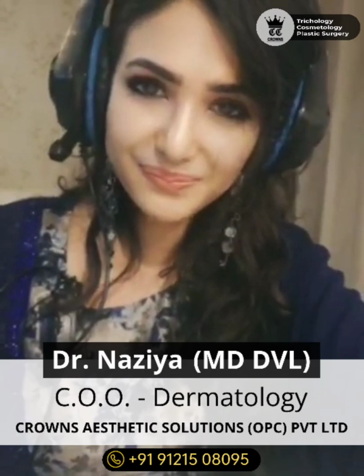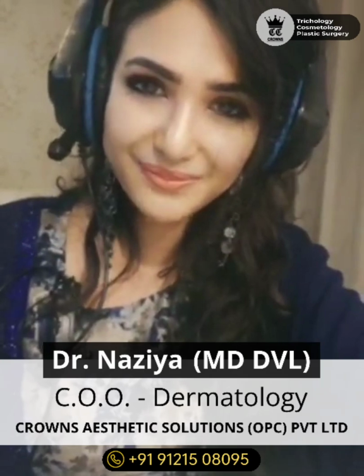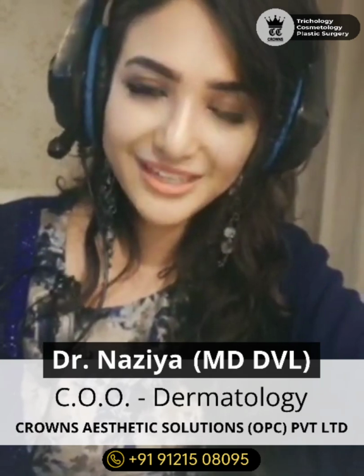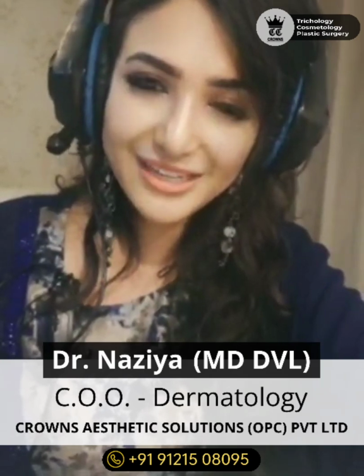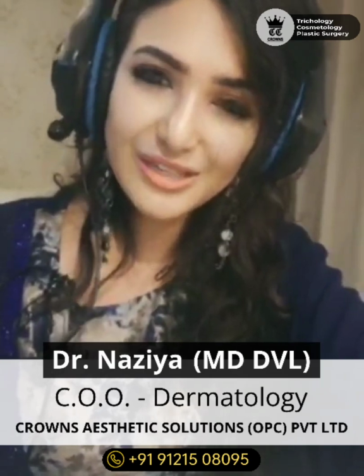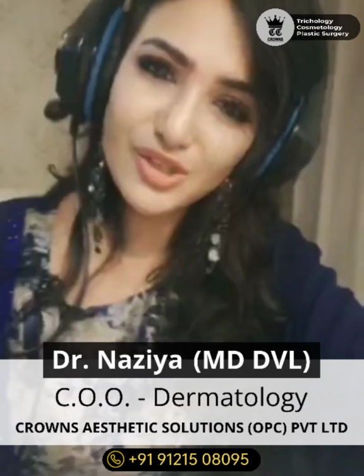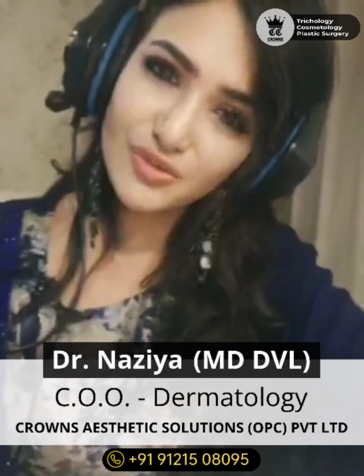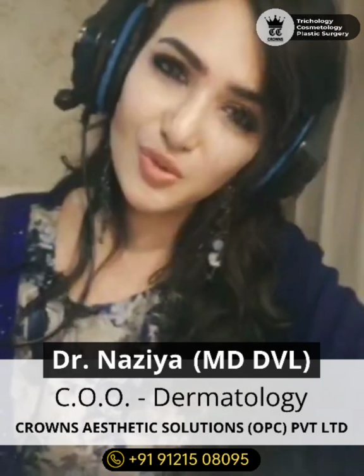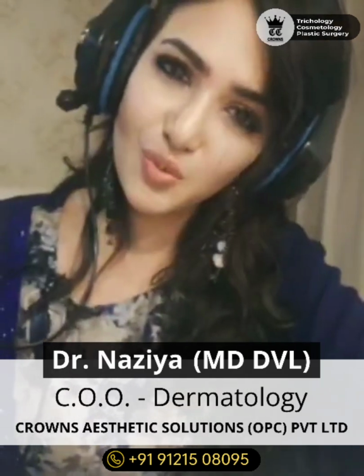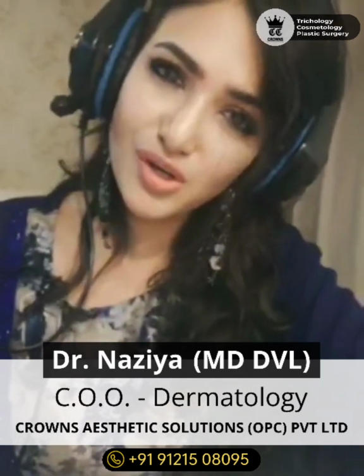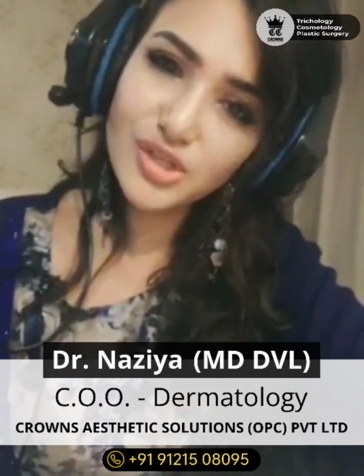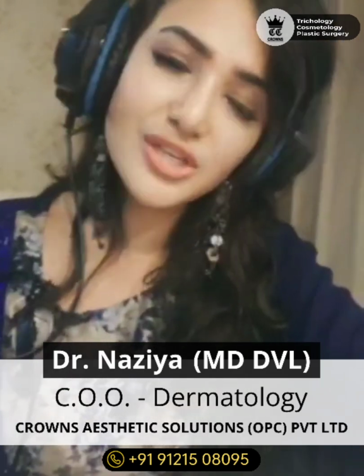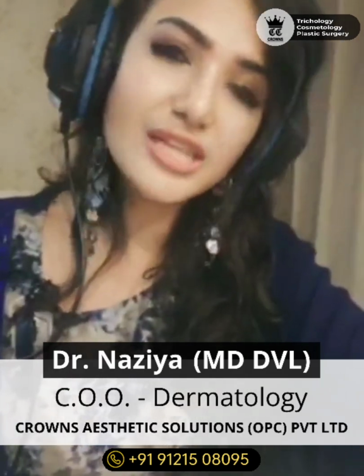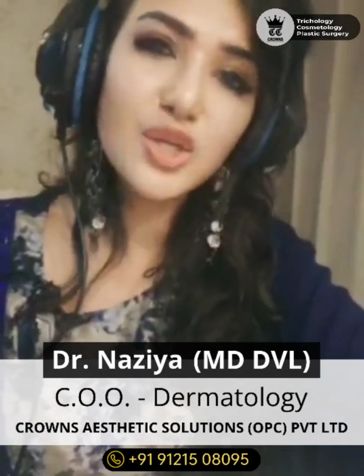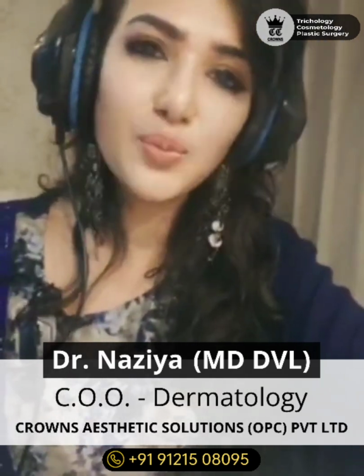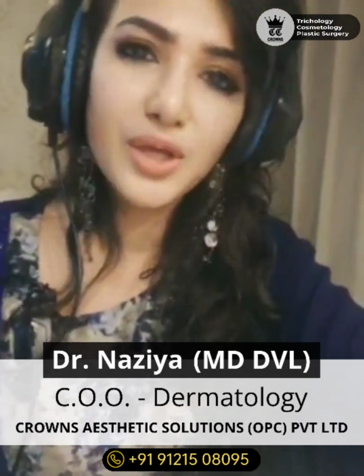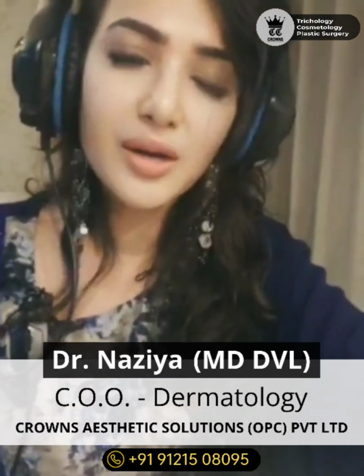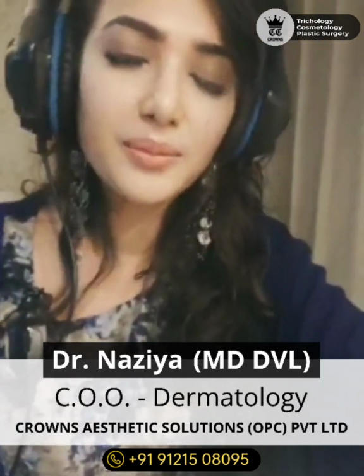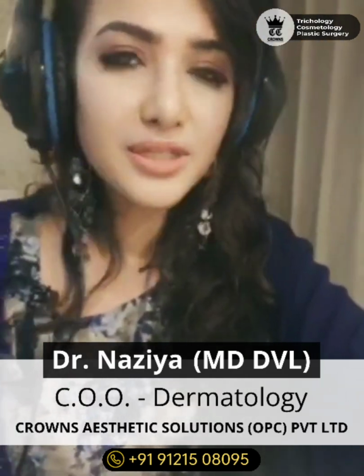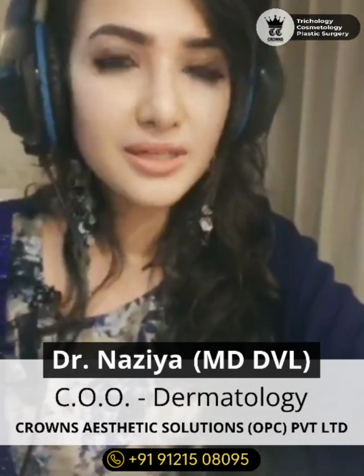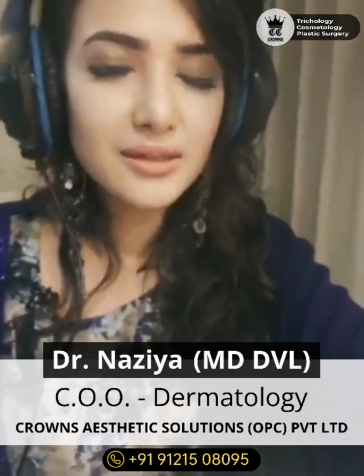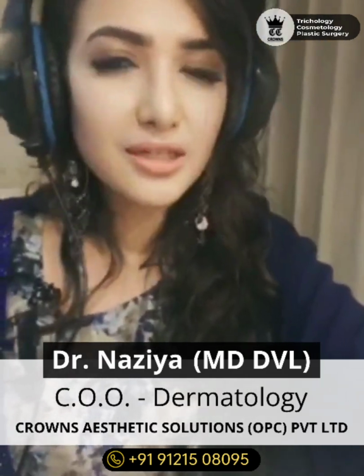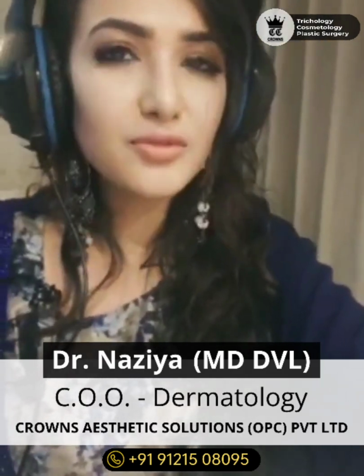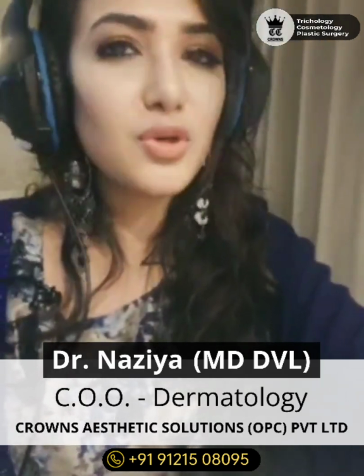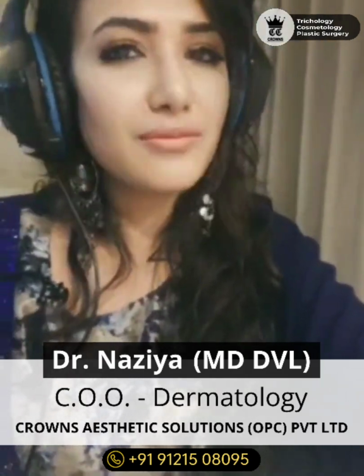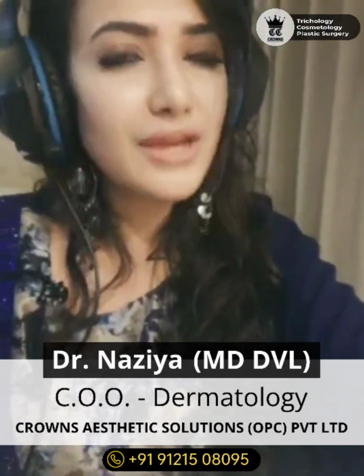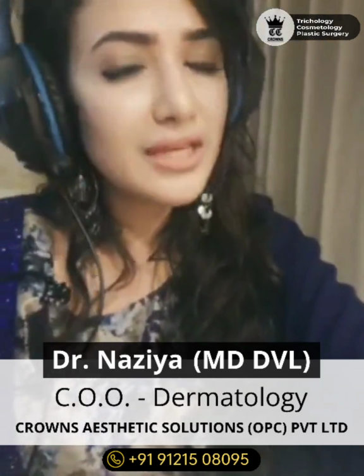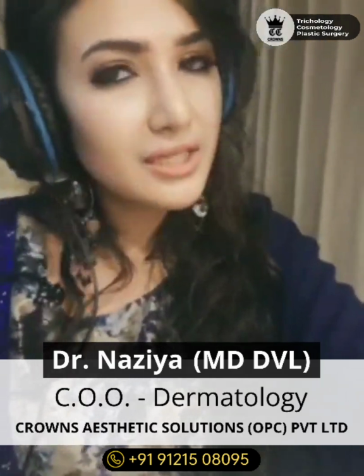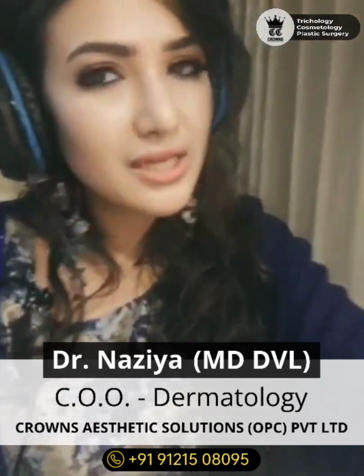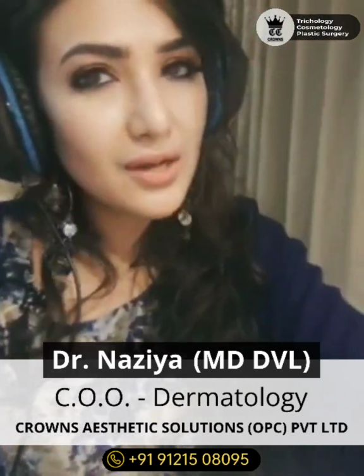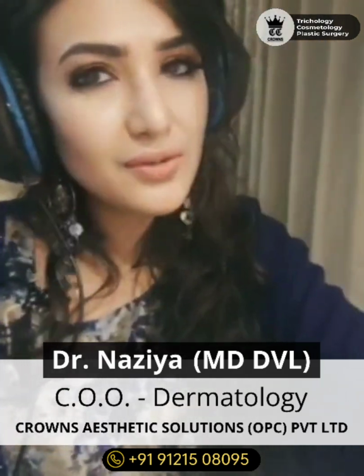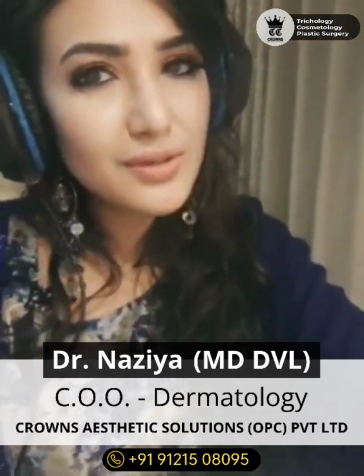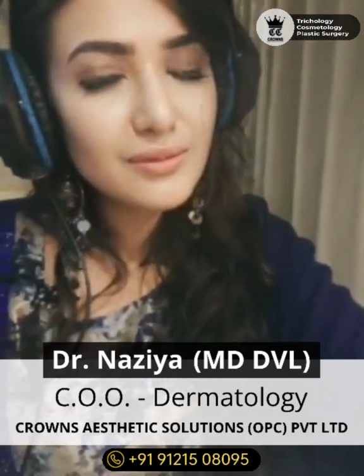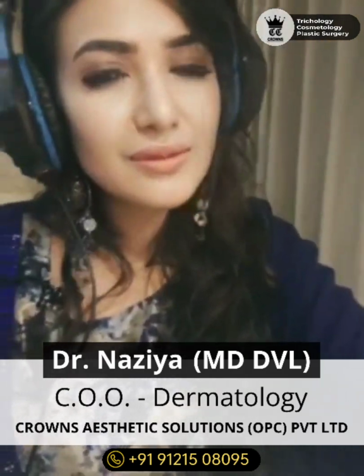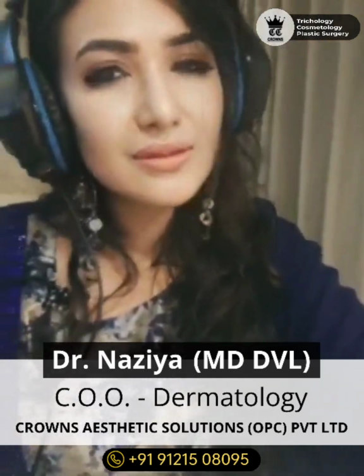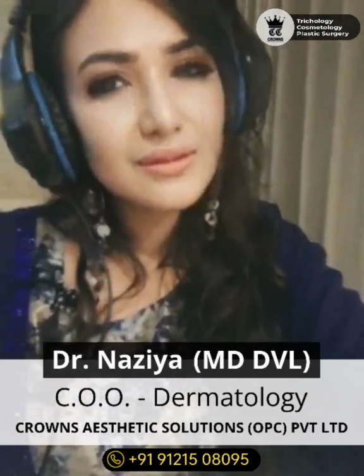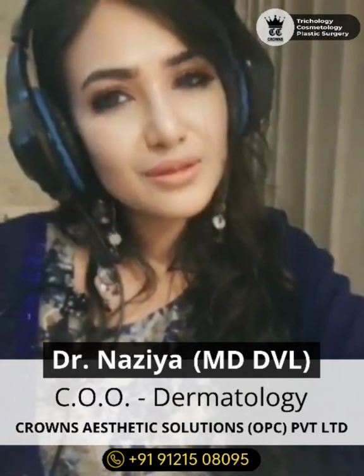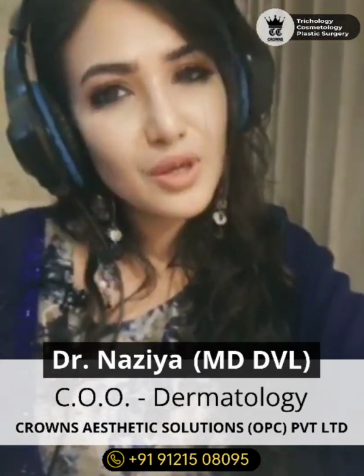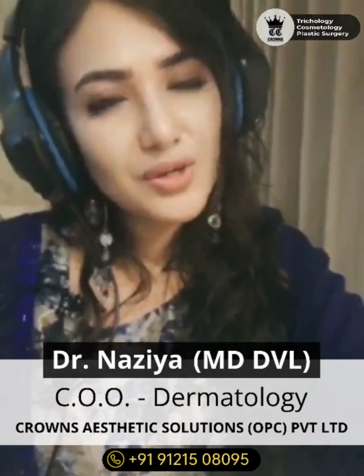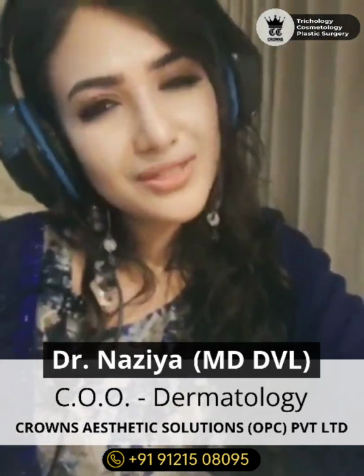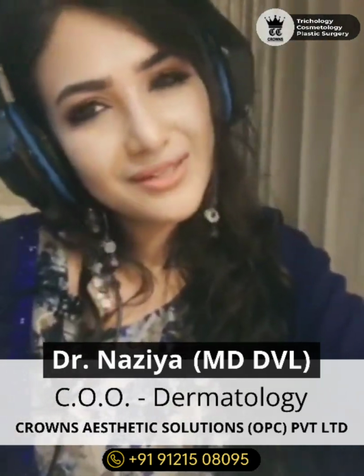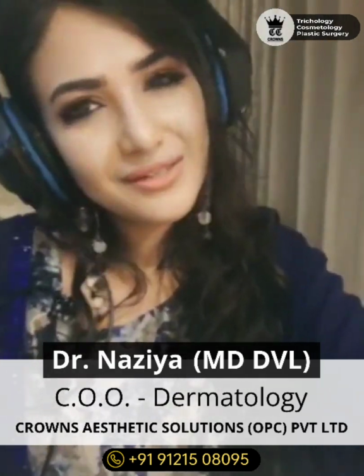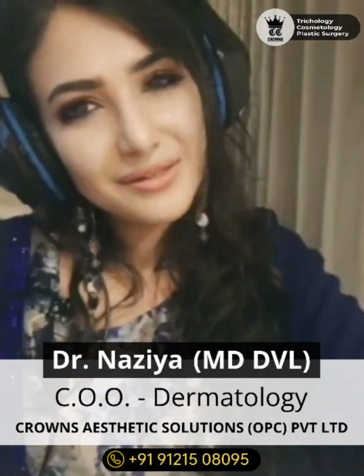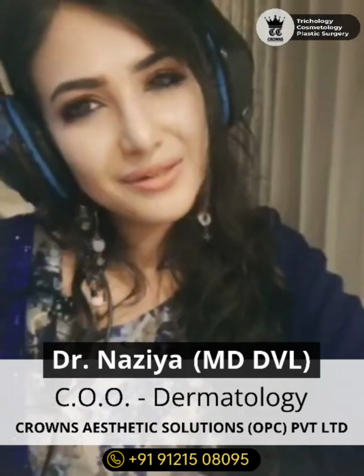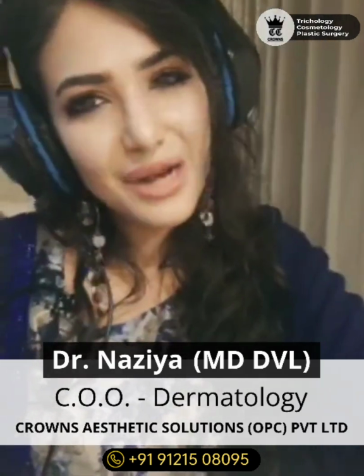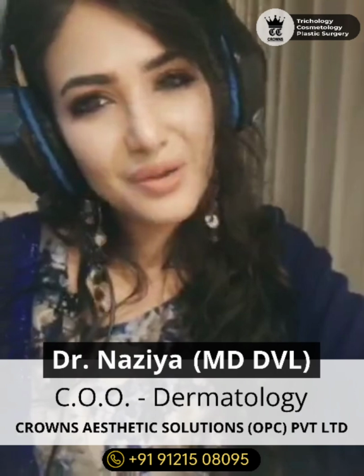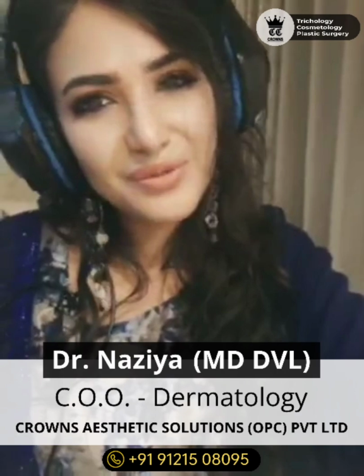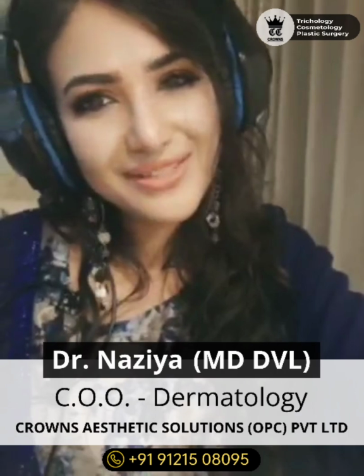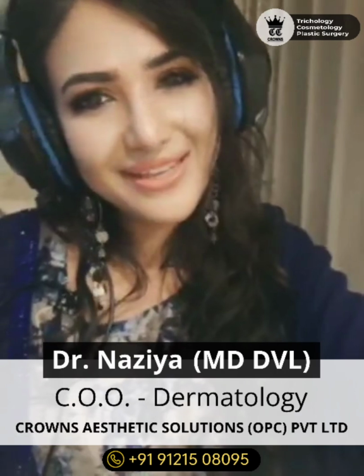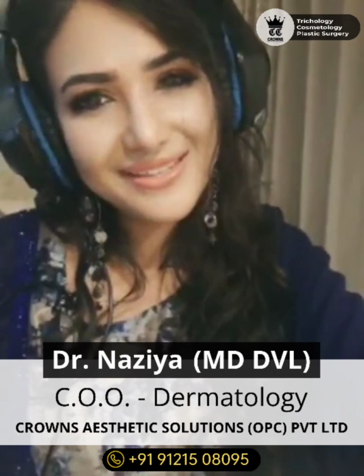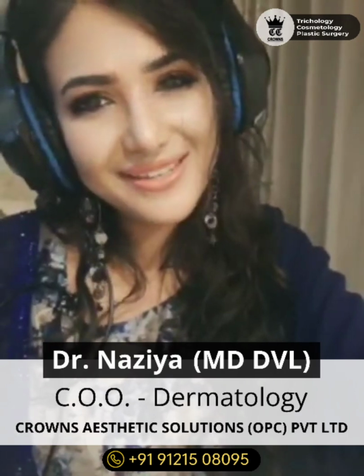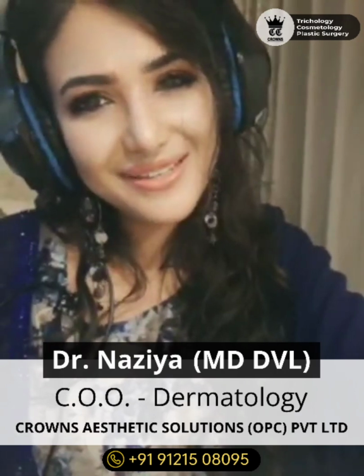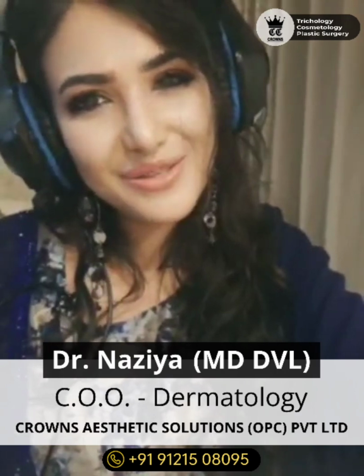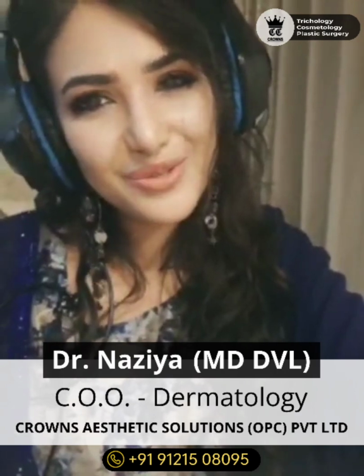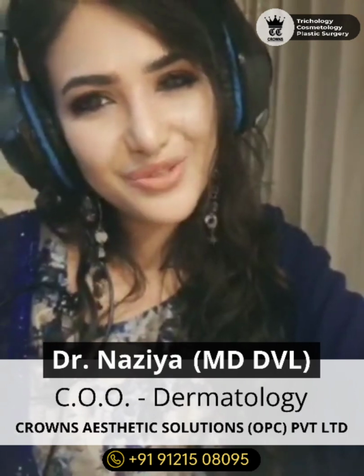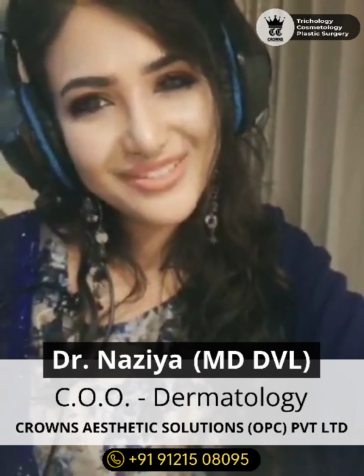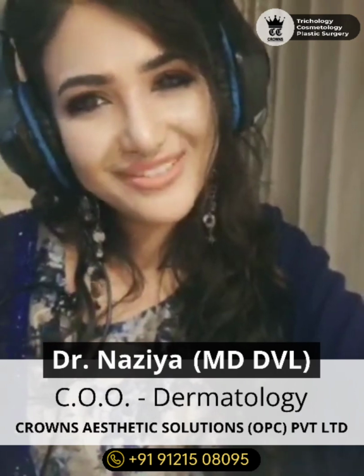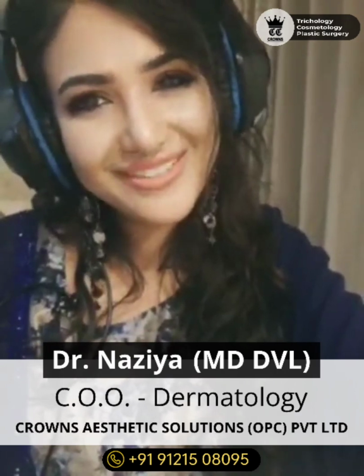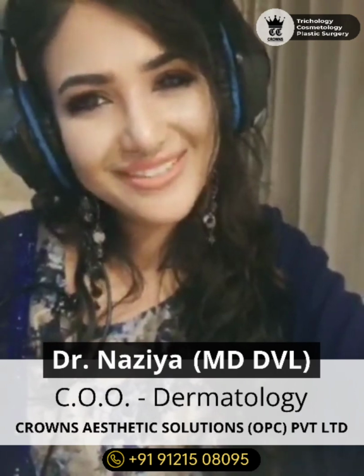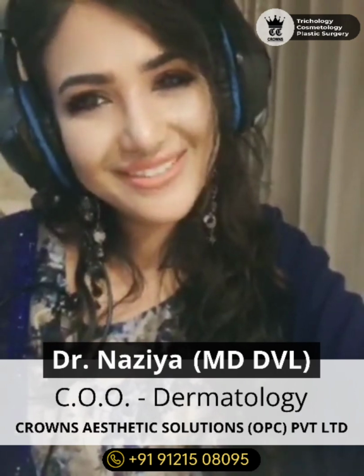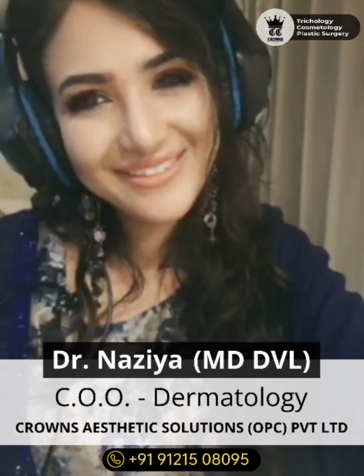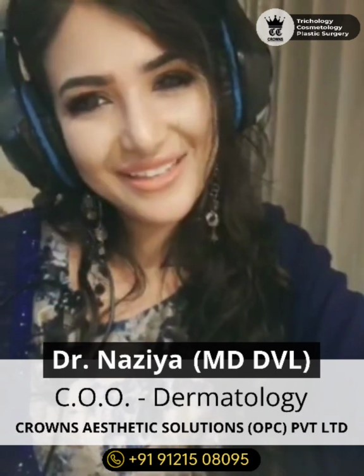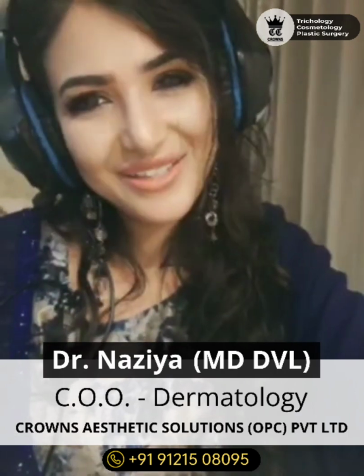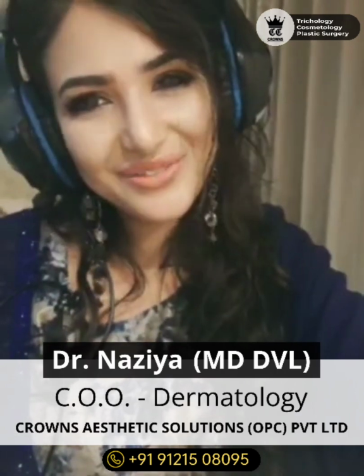If you want to get your PRP done and have any doubts, contact Crown's Aesthetic Solutions. Thank you.